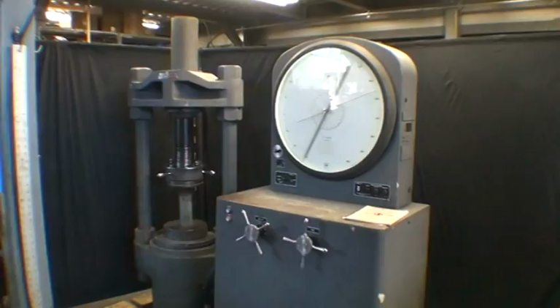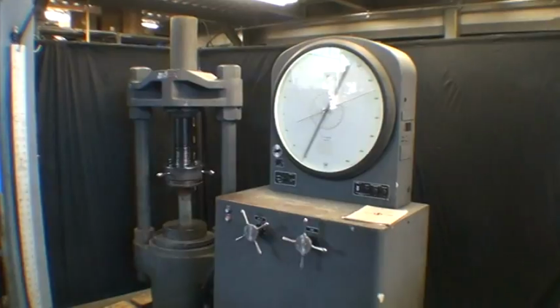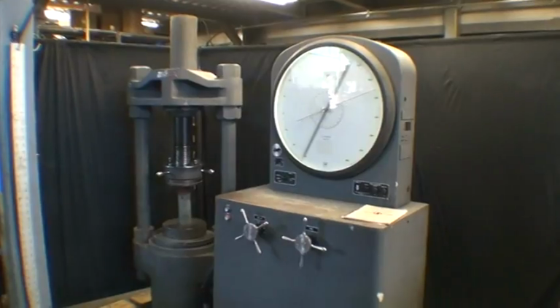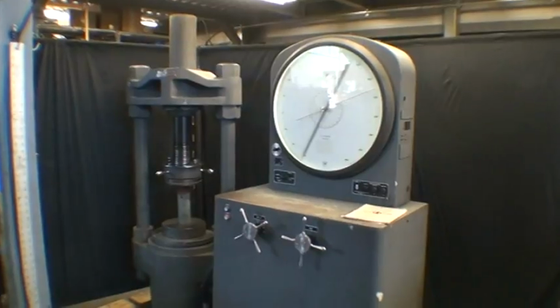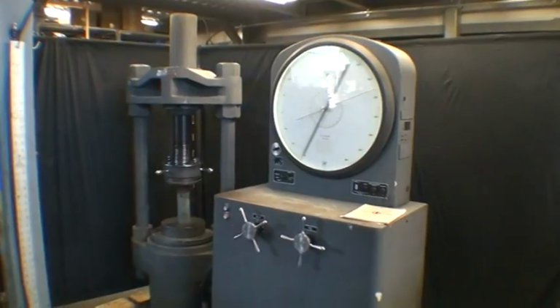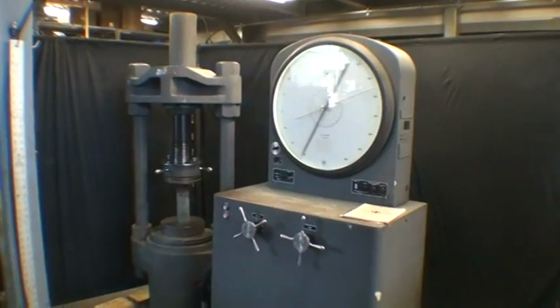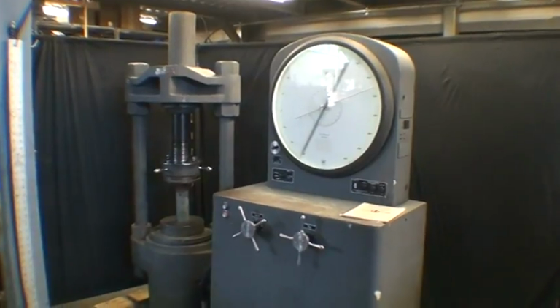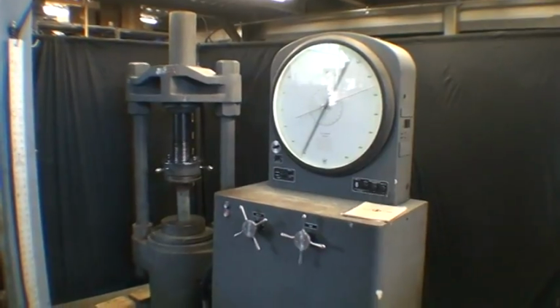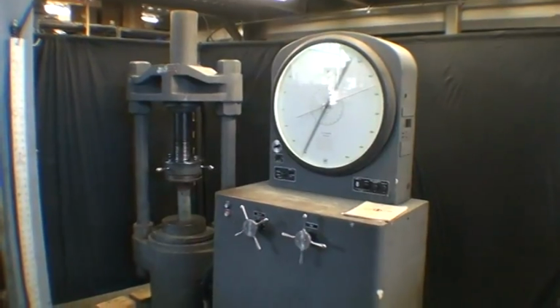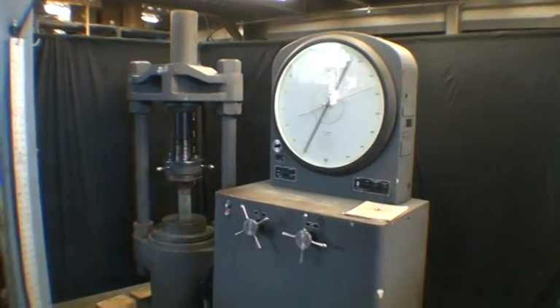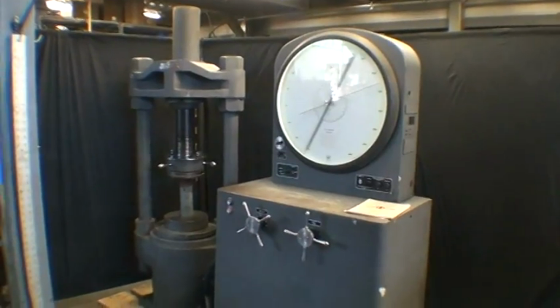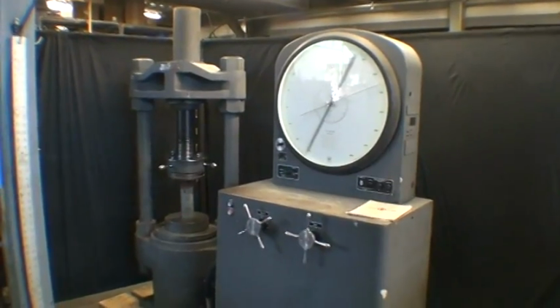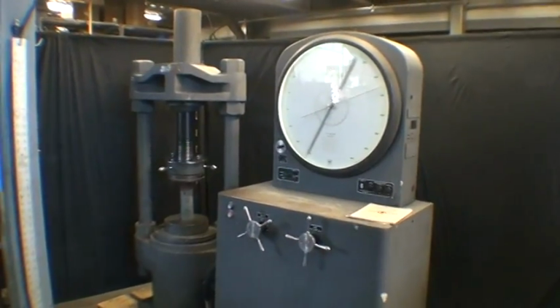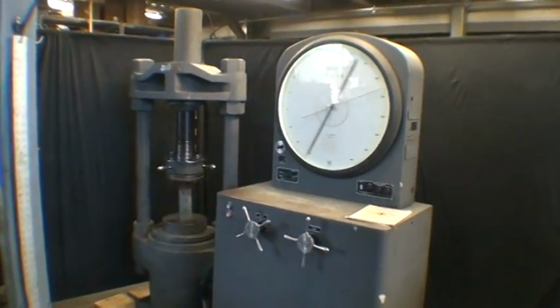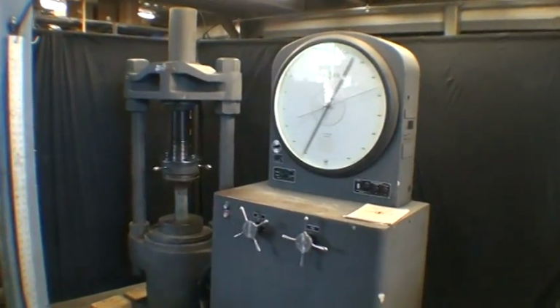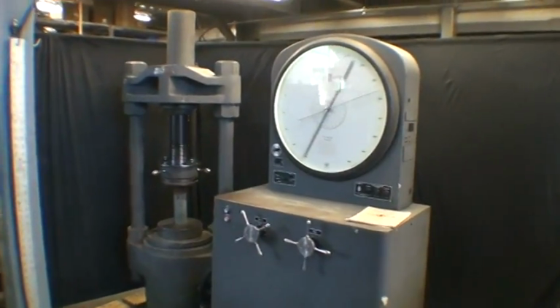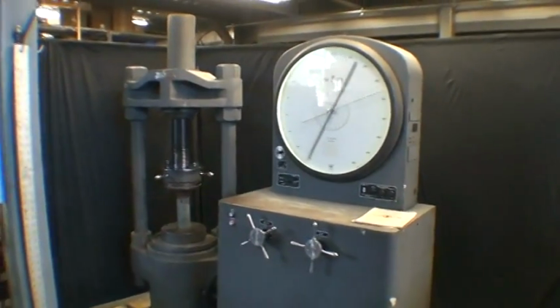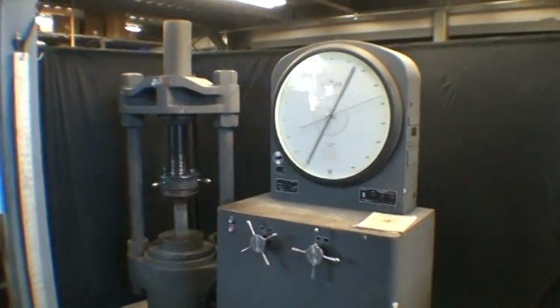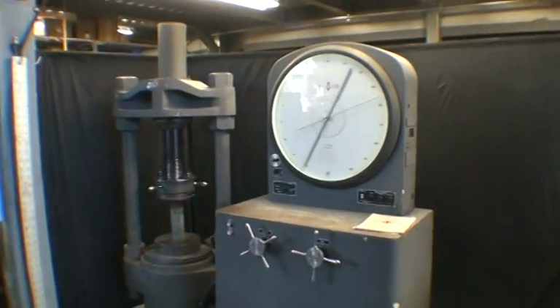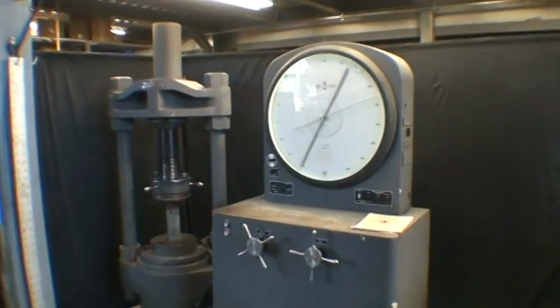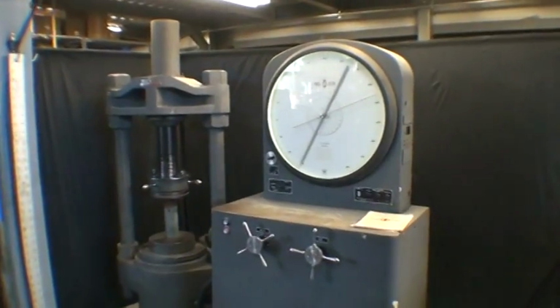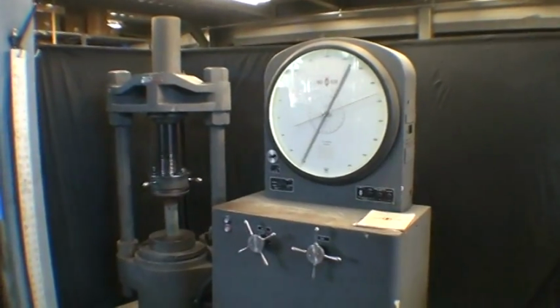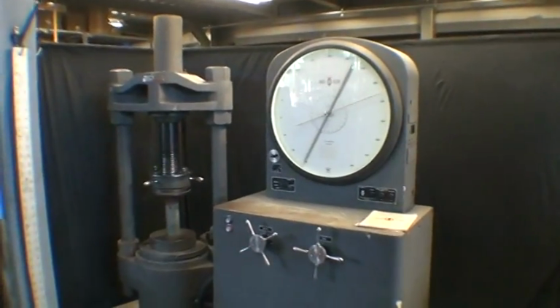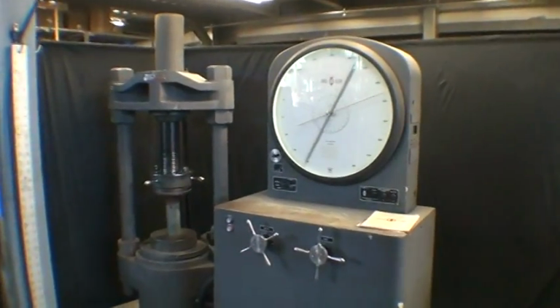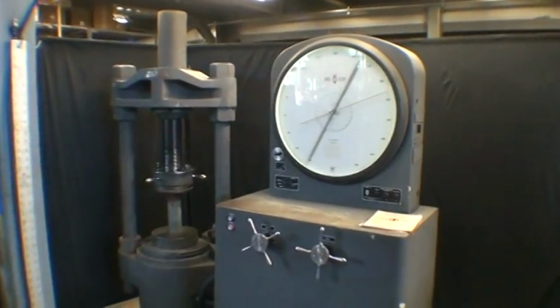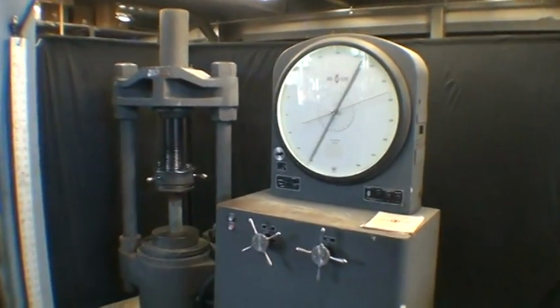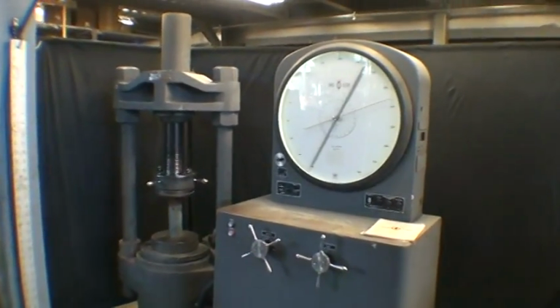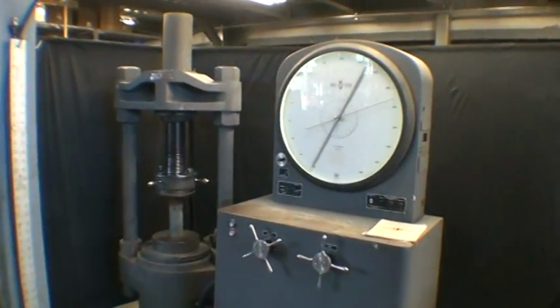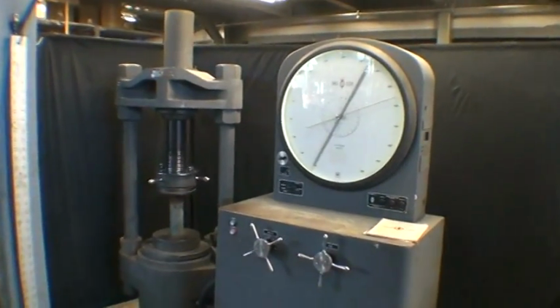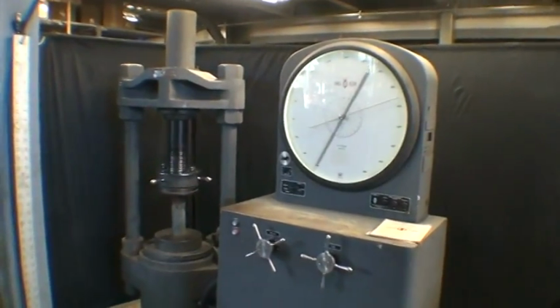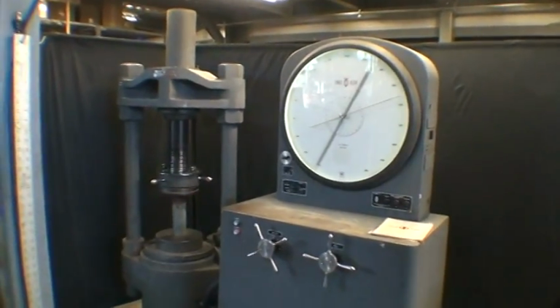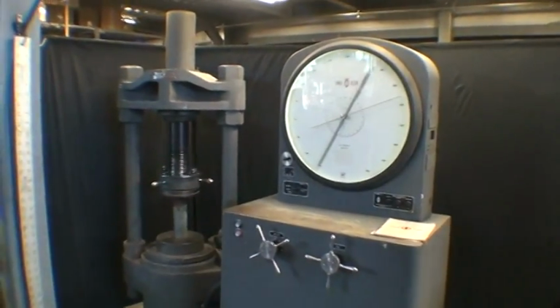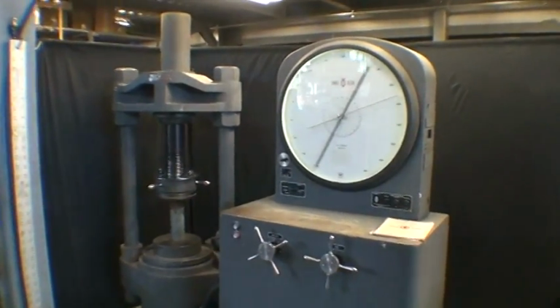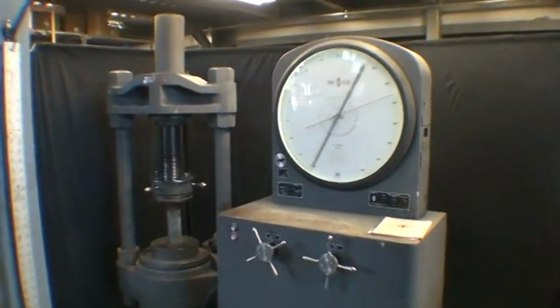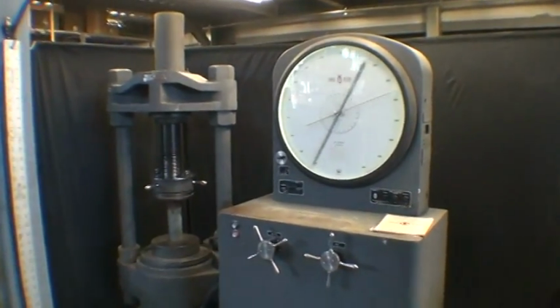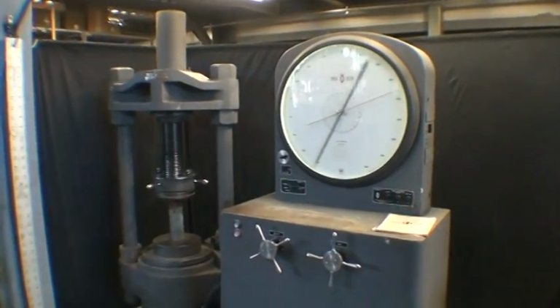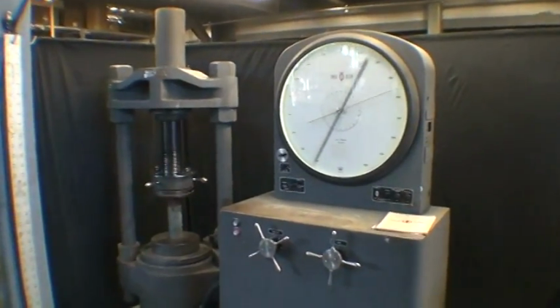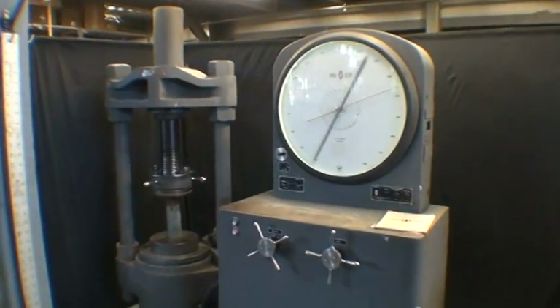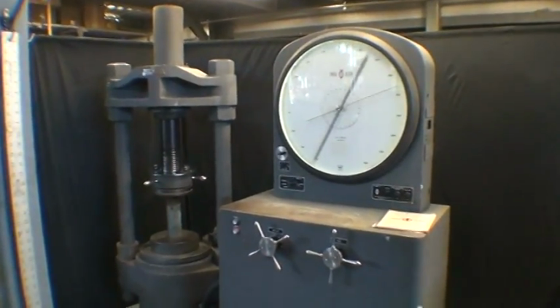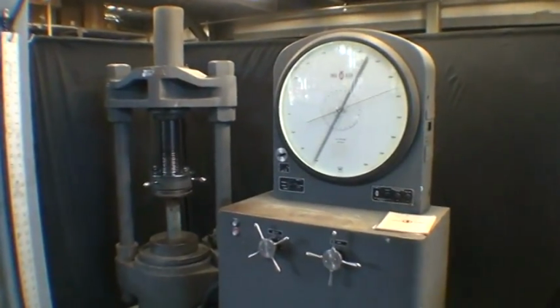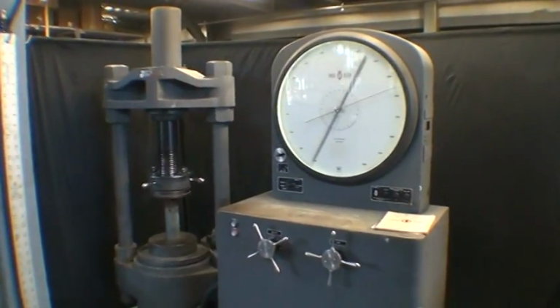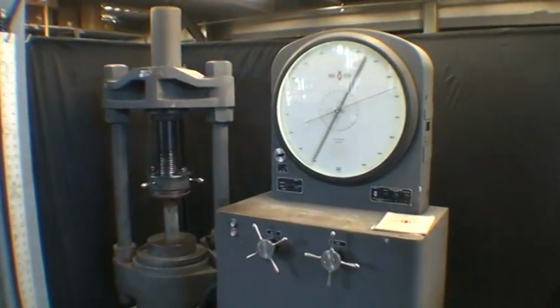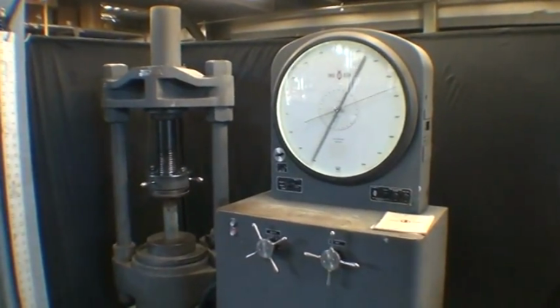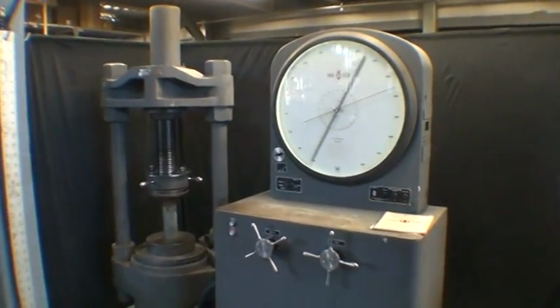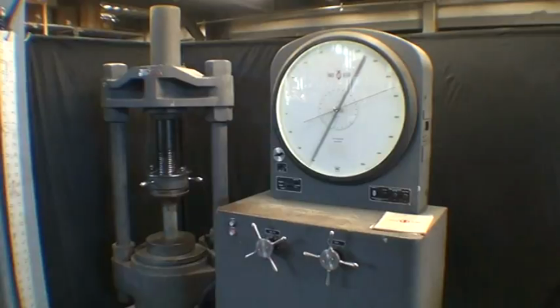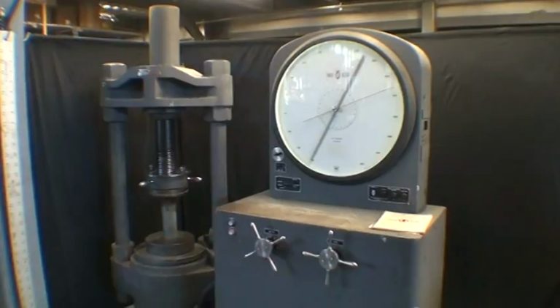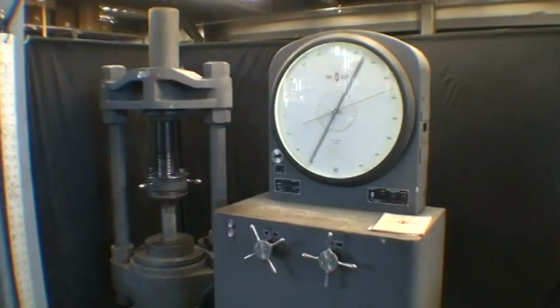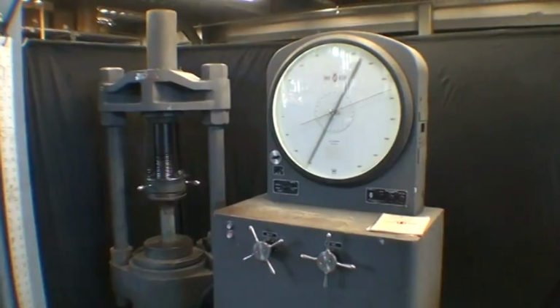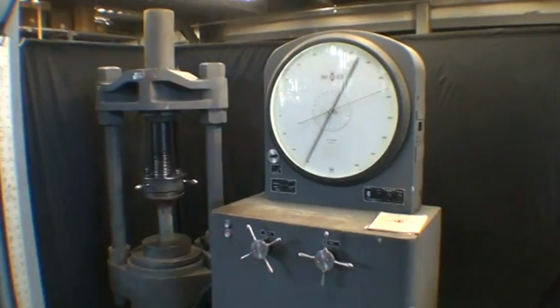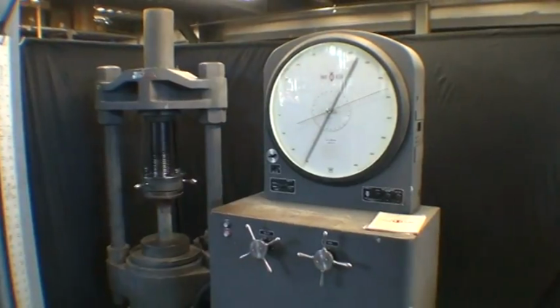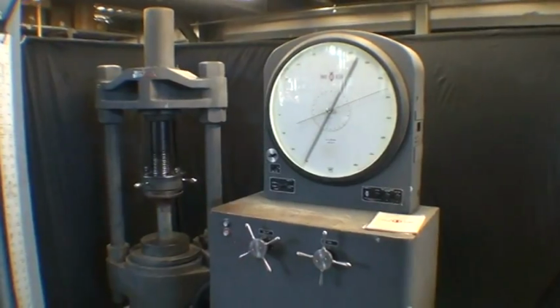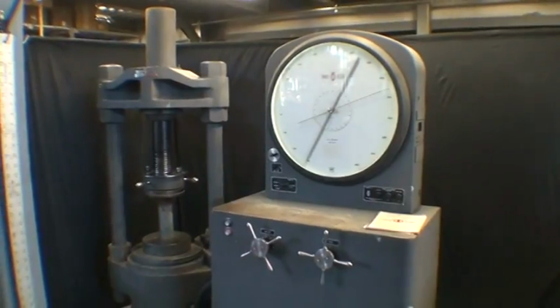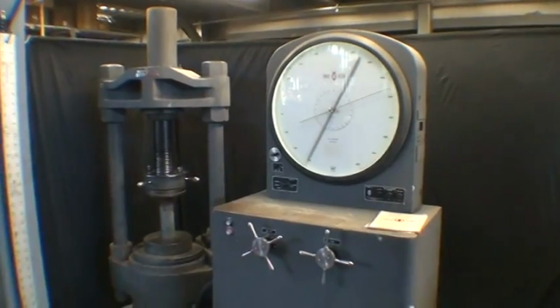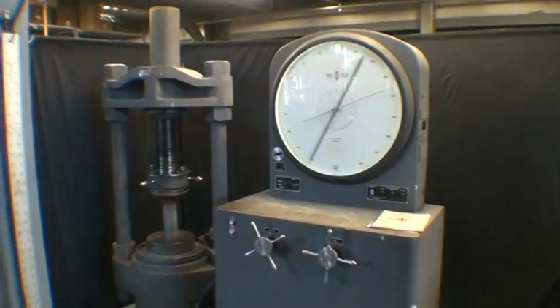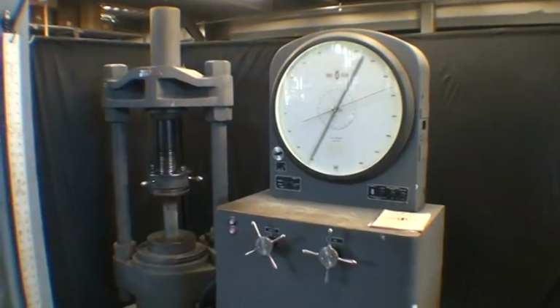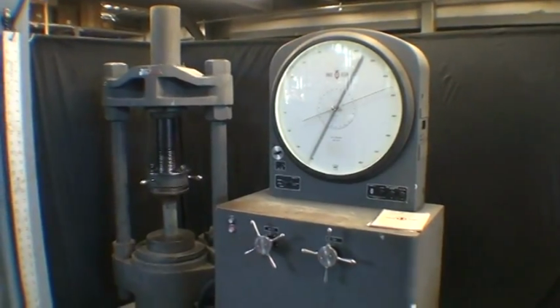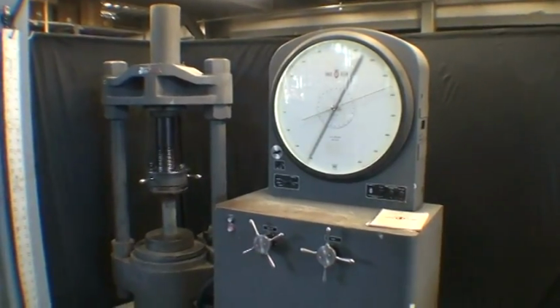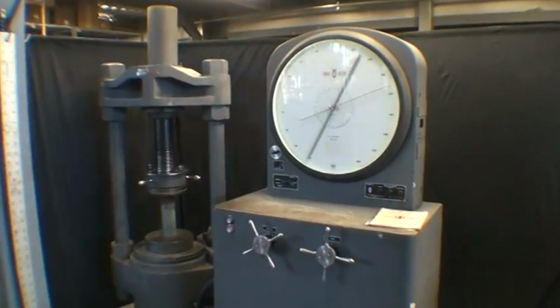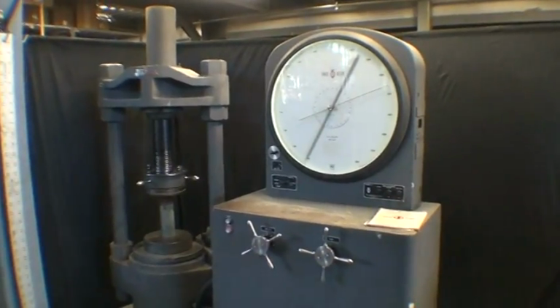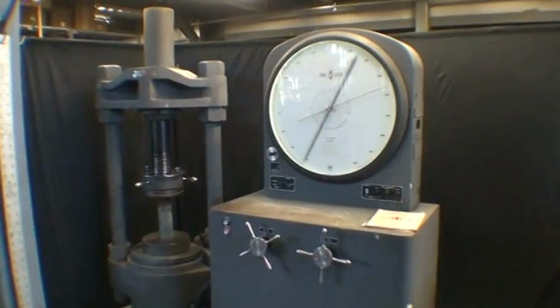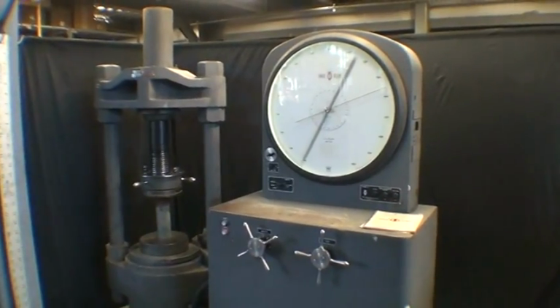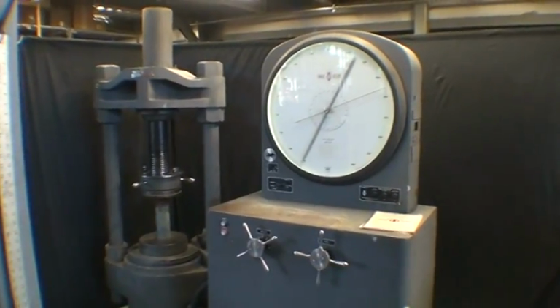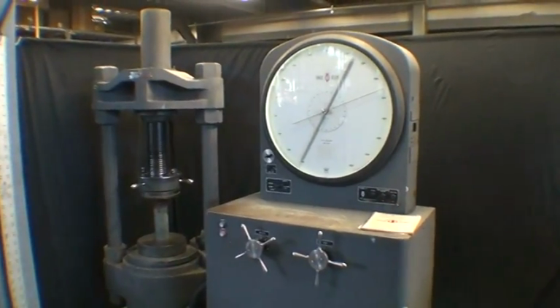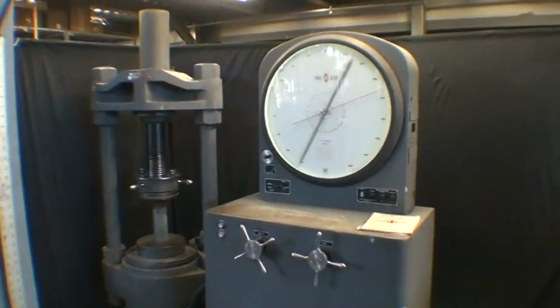Here we have a Tinius Olsen Super L 400,000 pound universal testing machine.